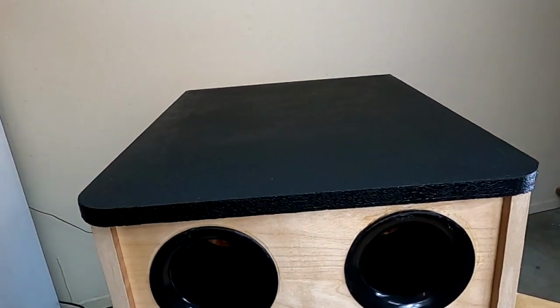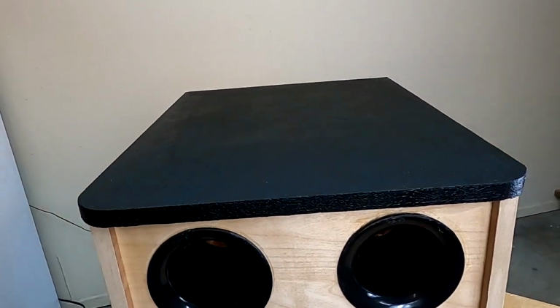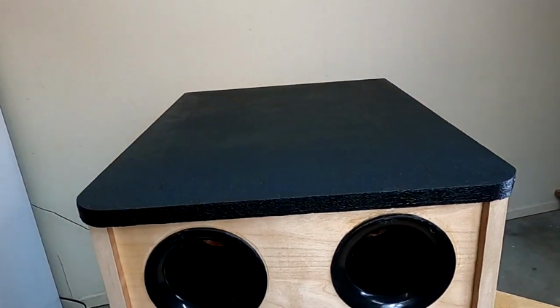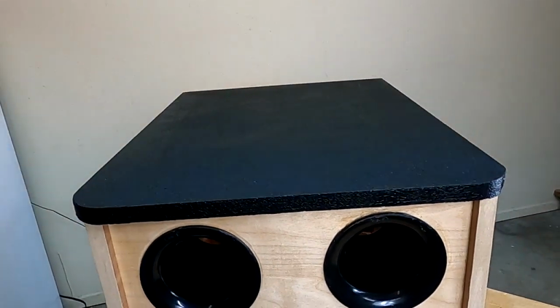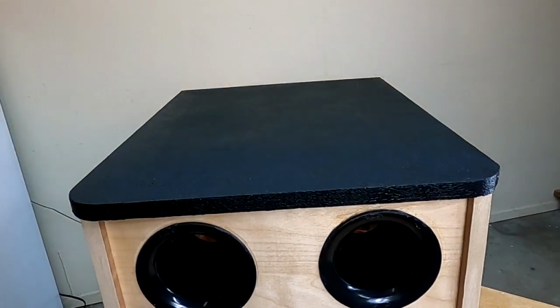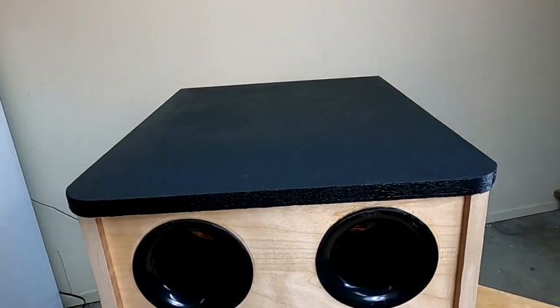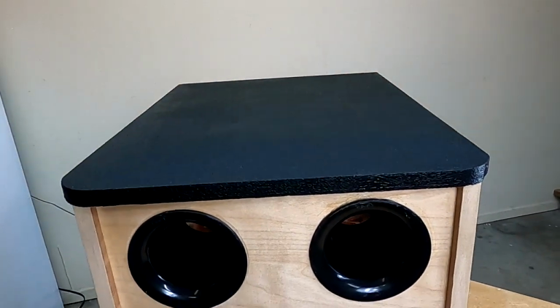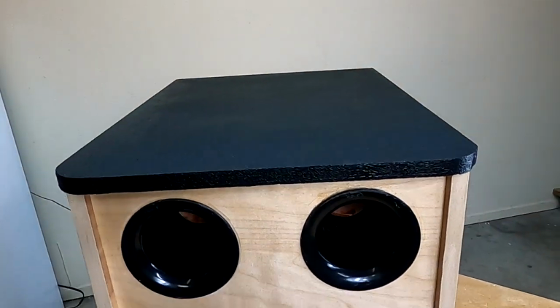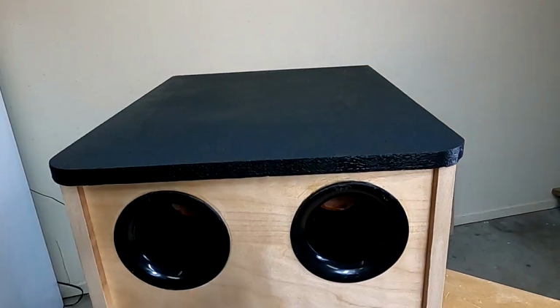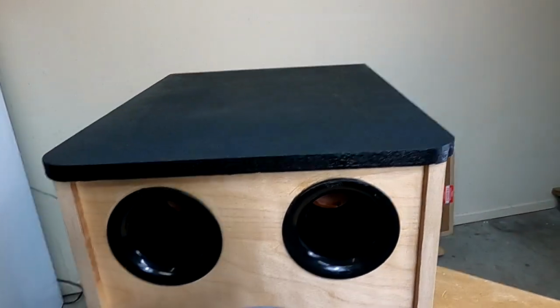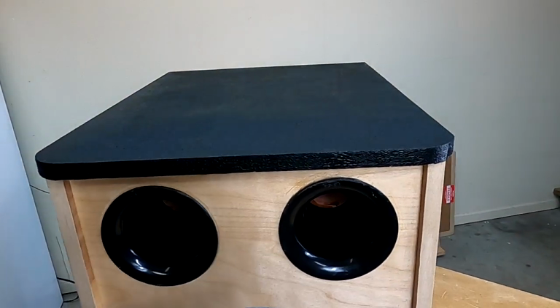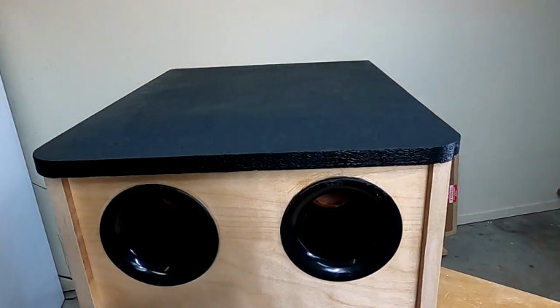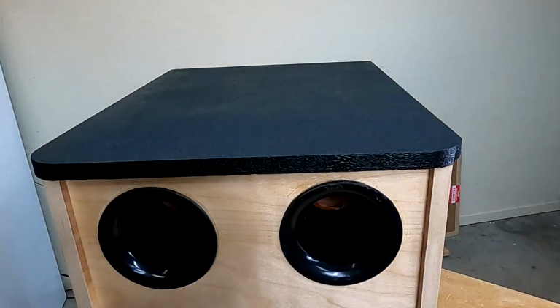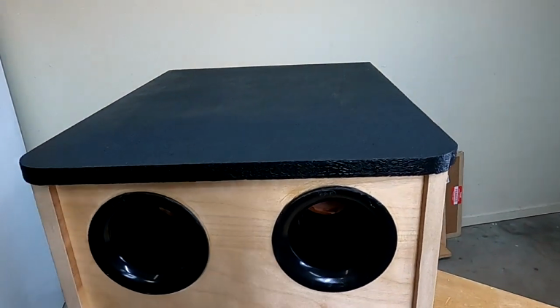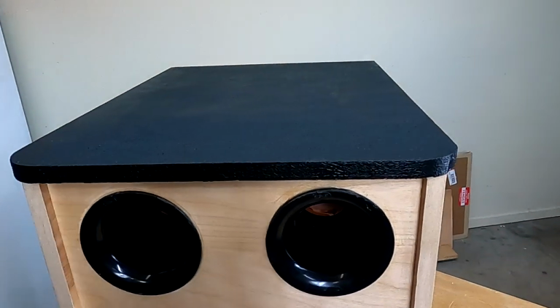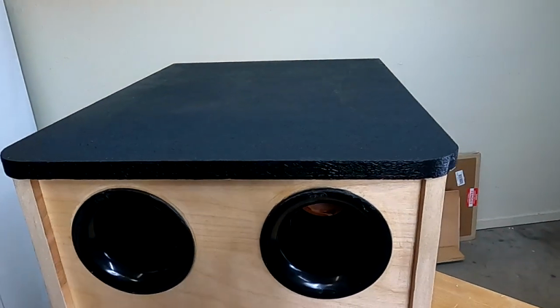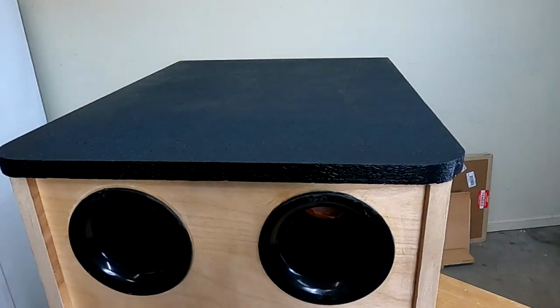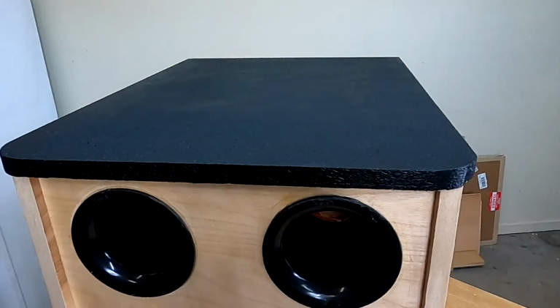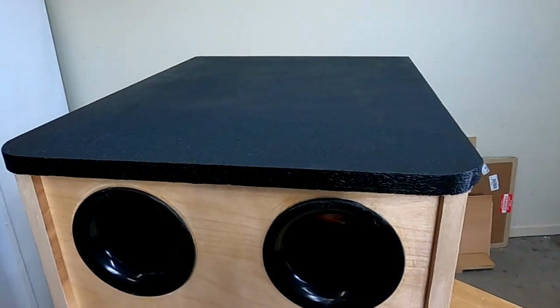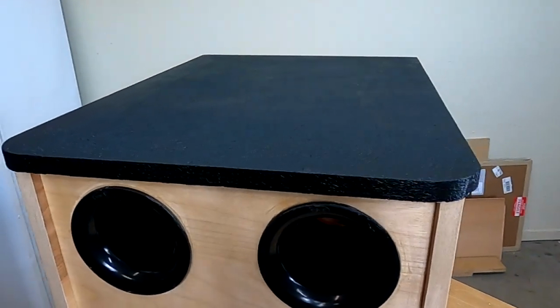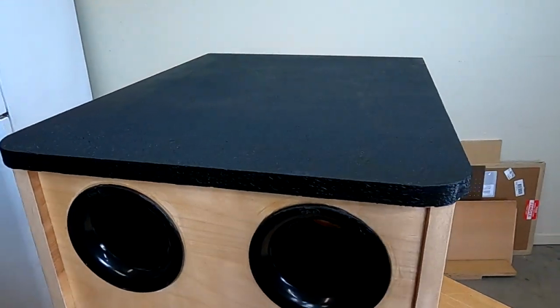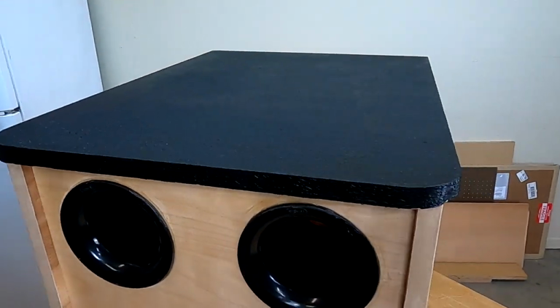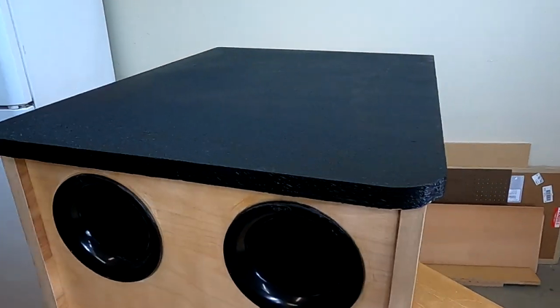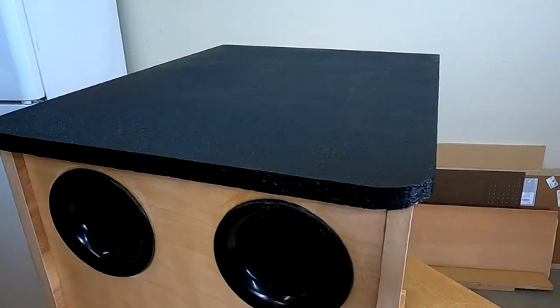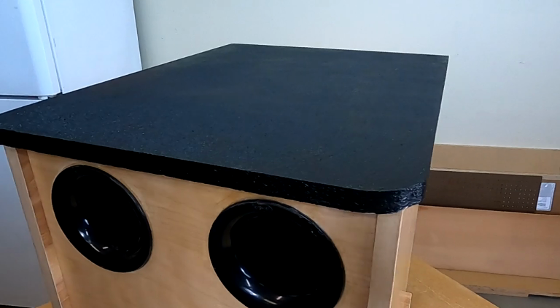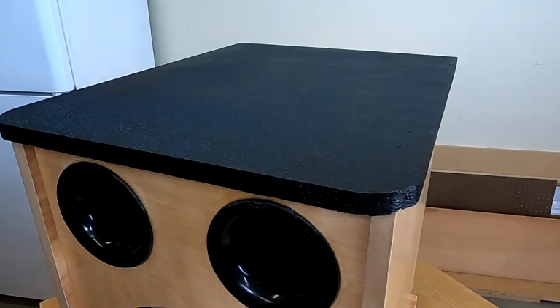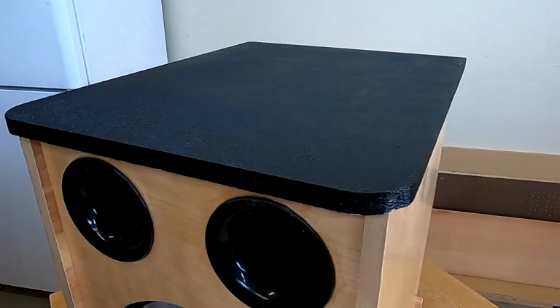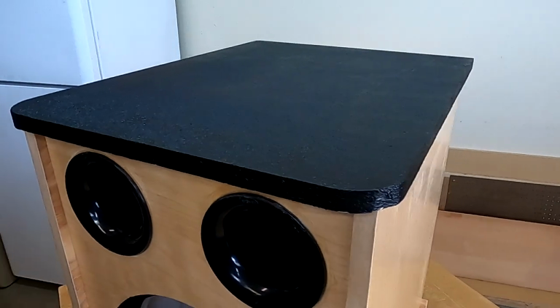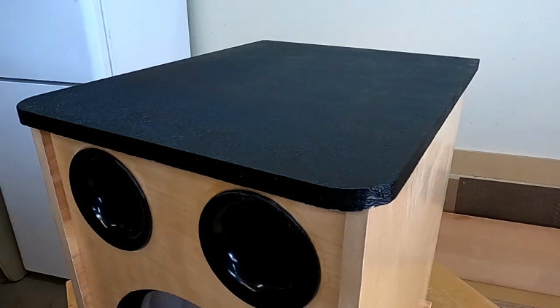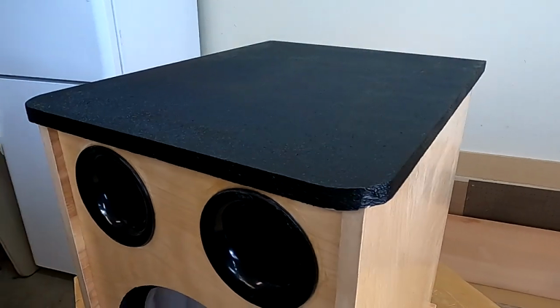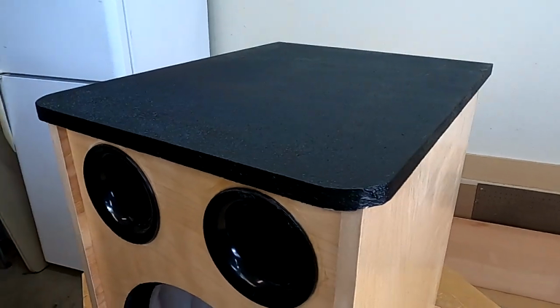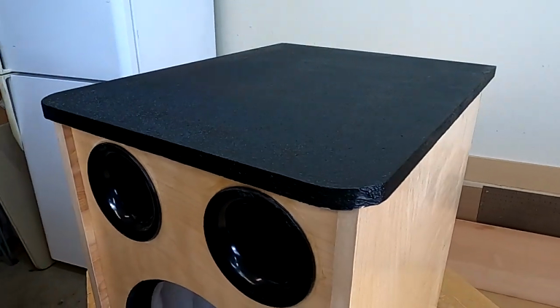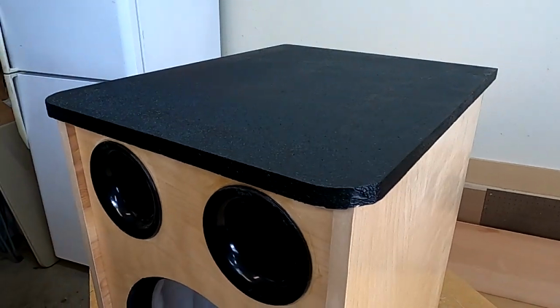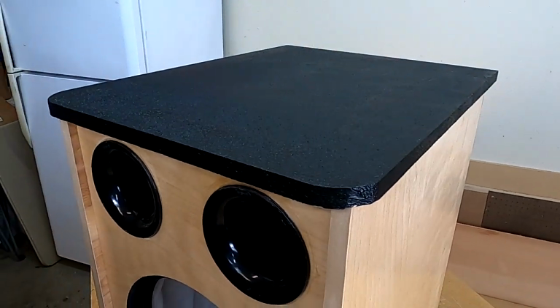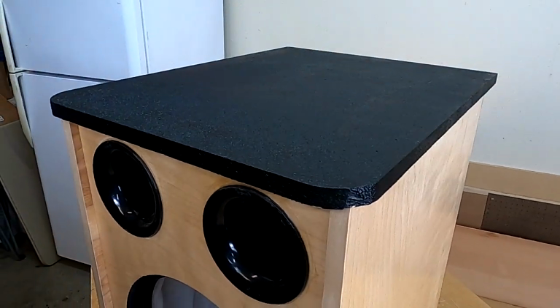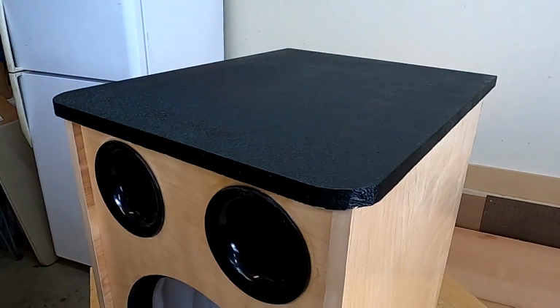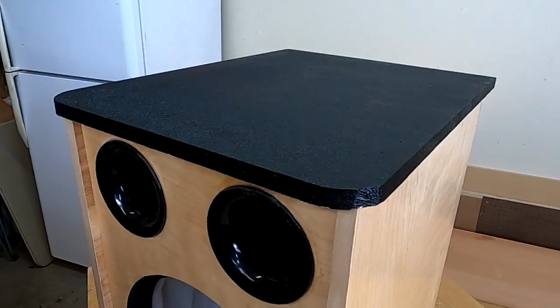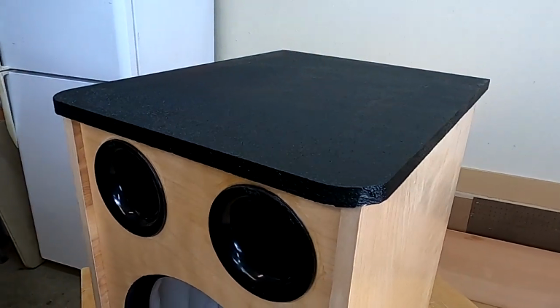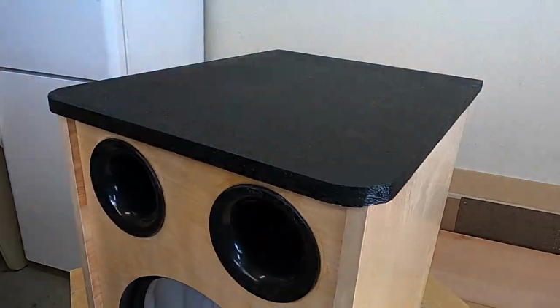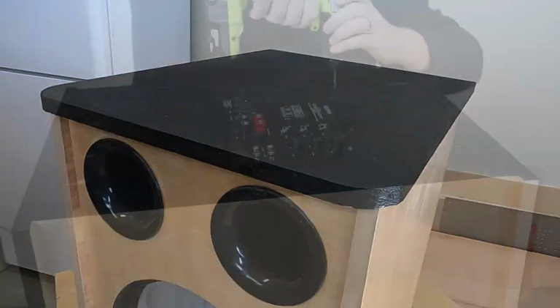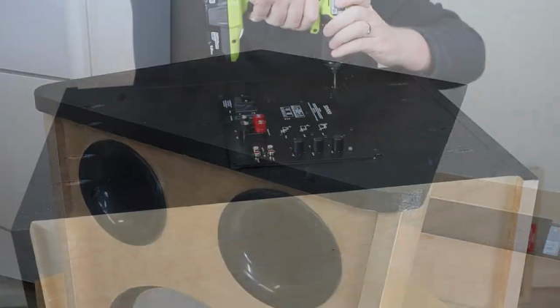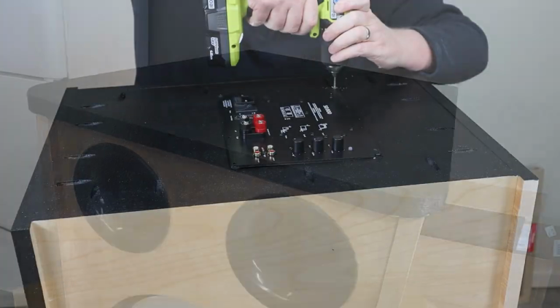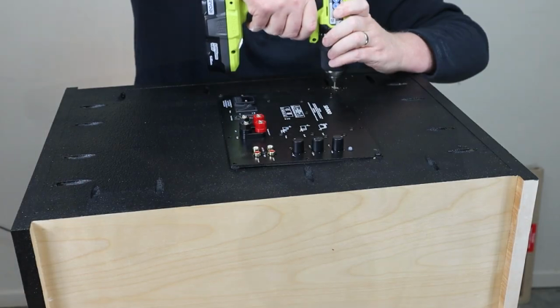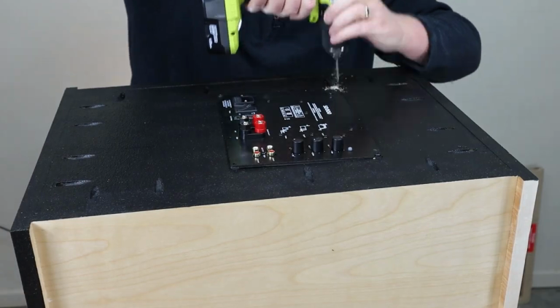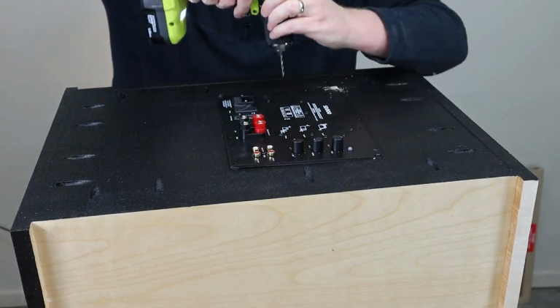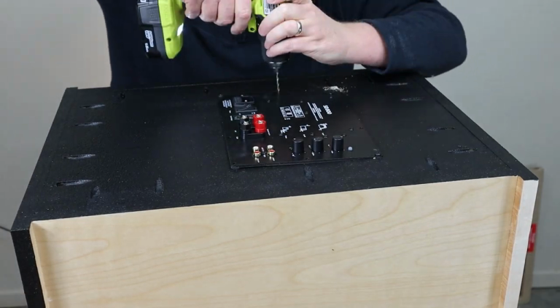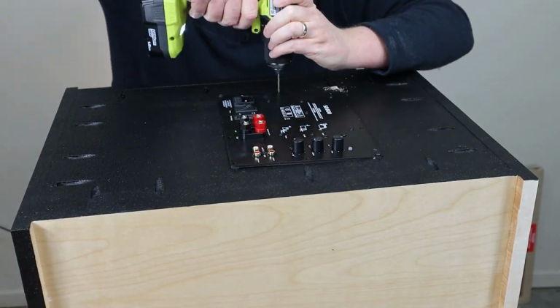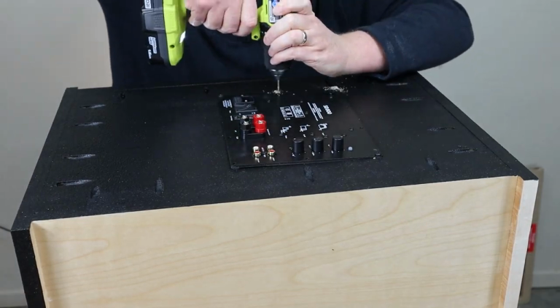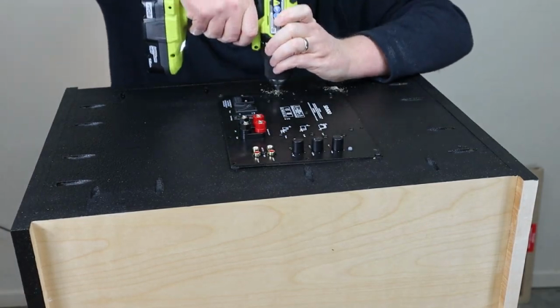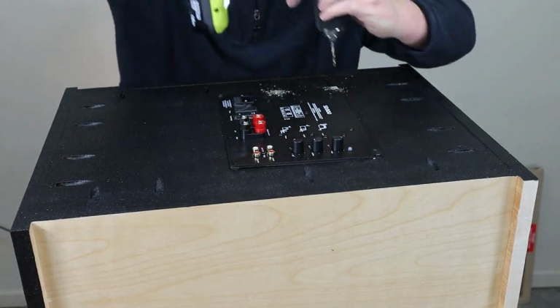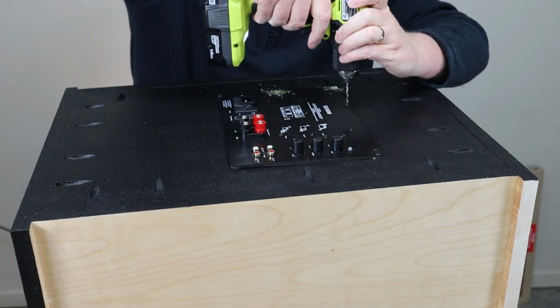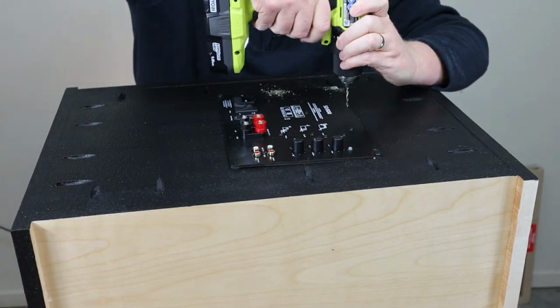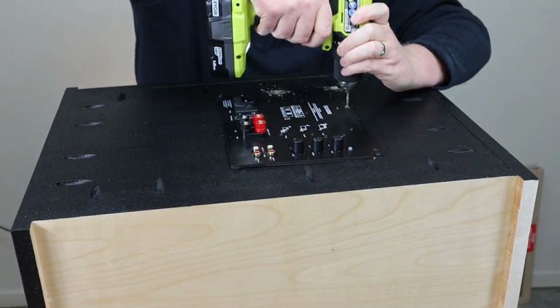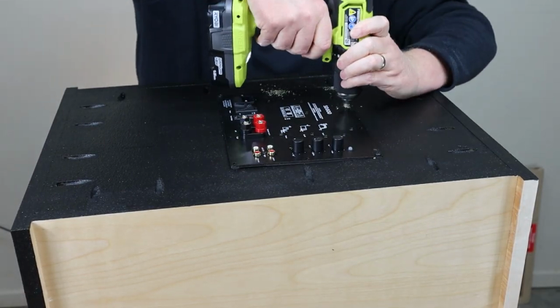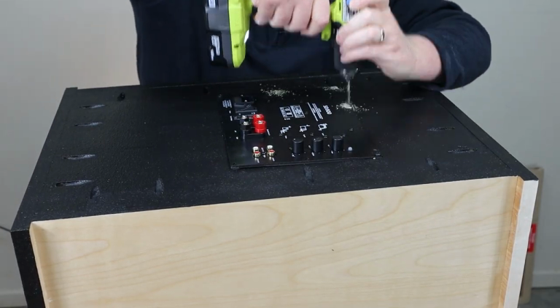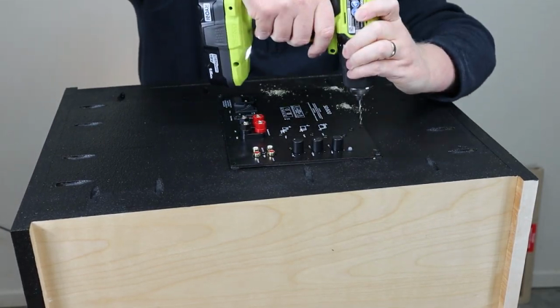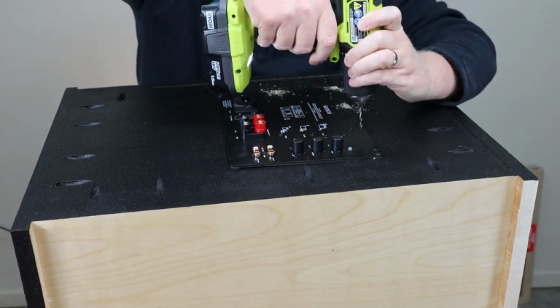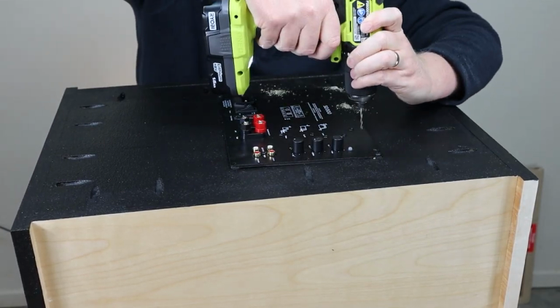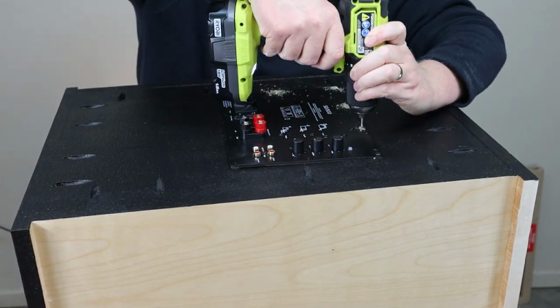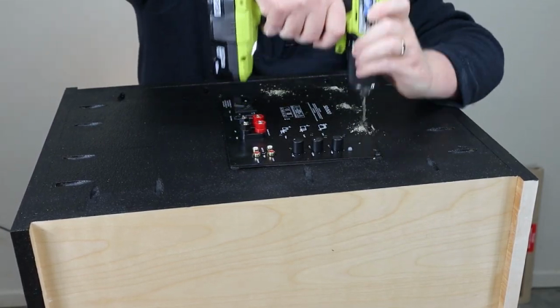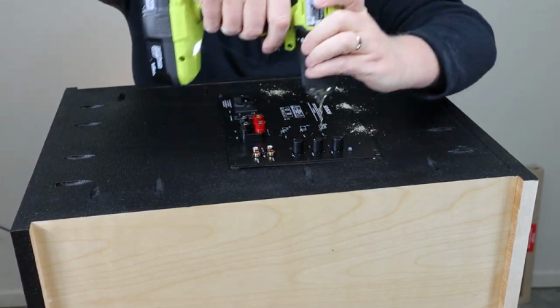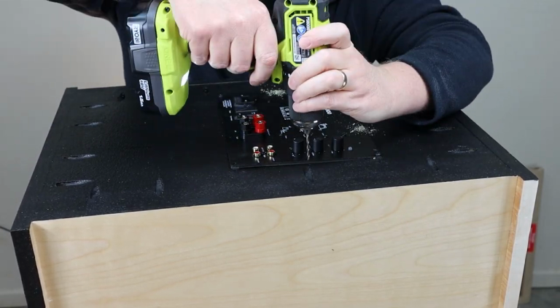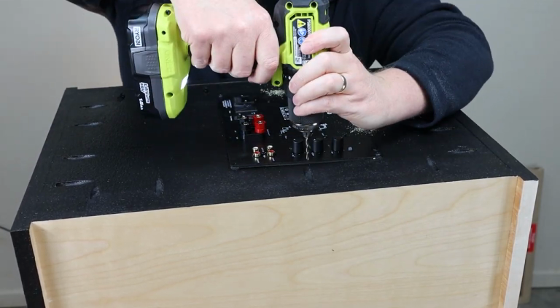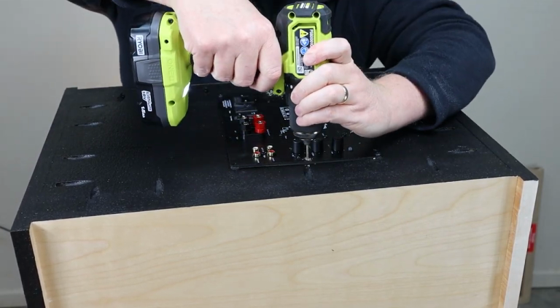For the amplifier I'm going to be using a plate amp that I got from Parts Express. I'll give you some links down in the description.